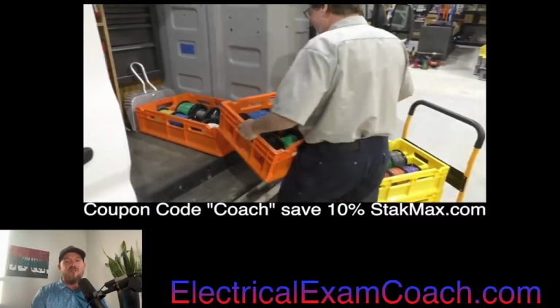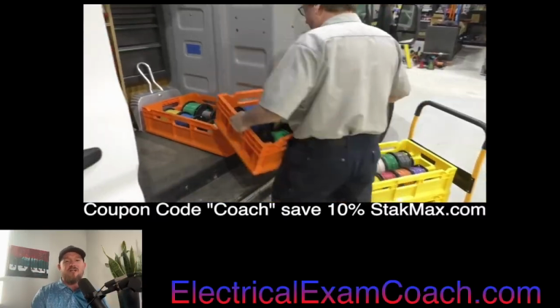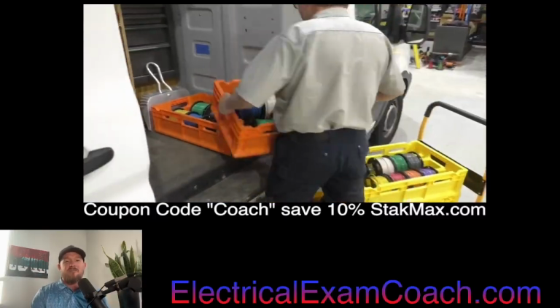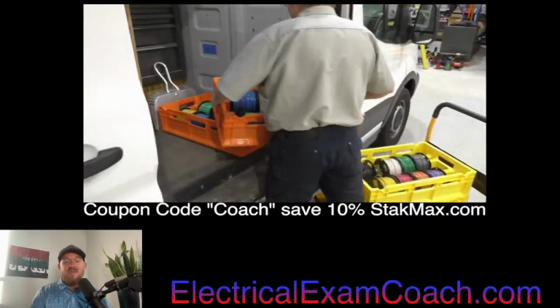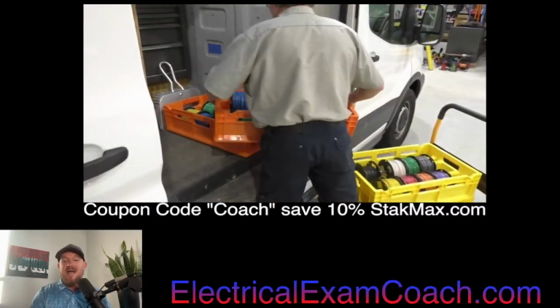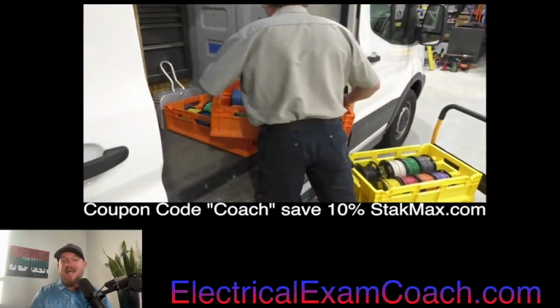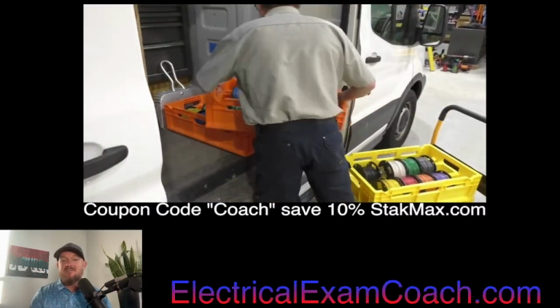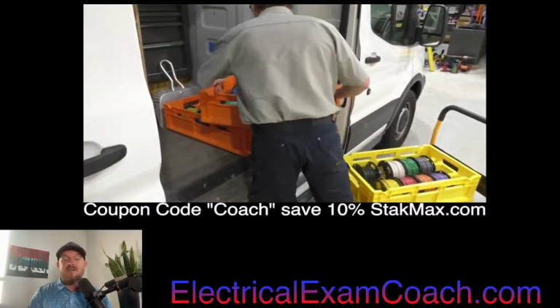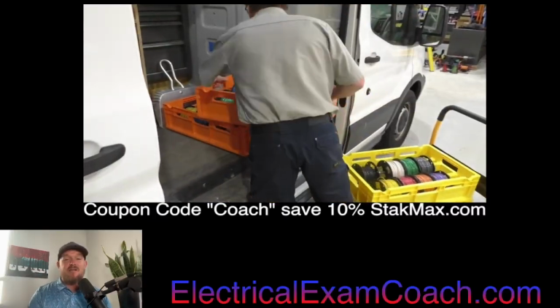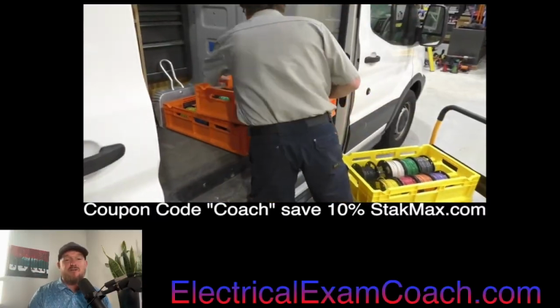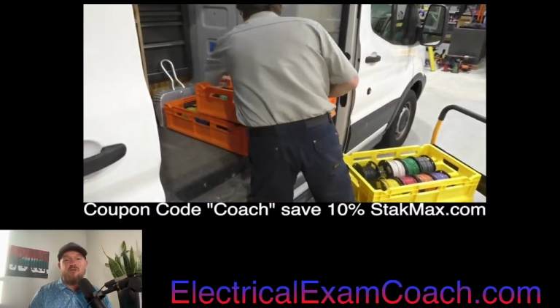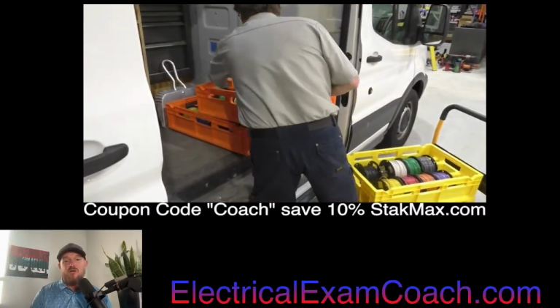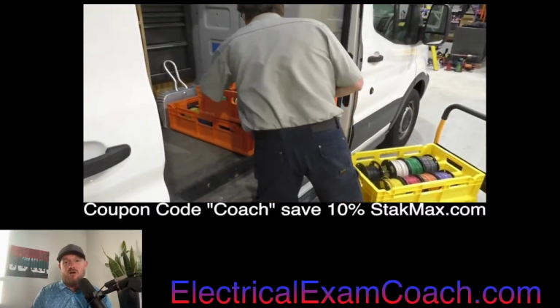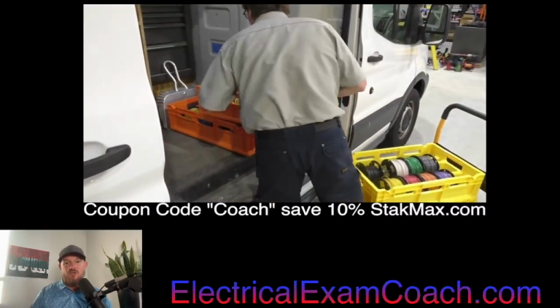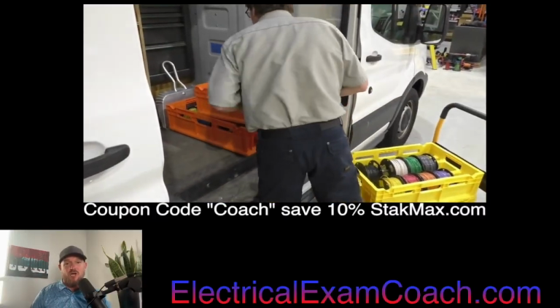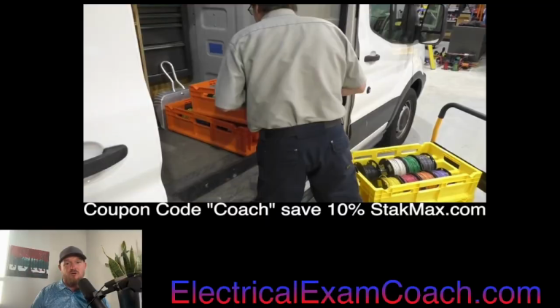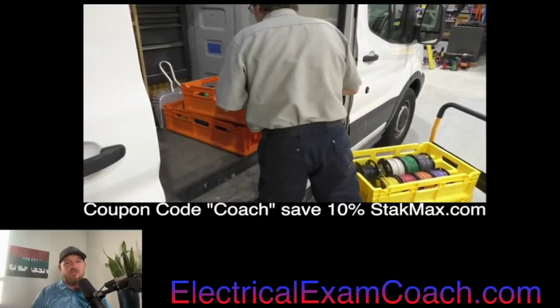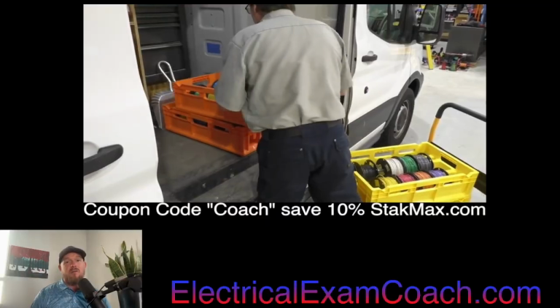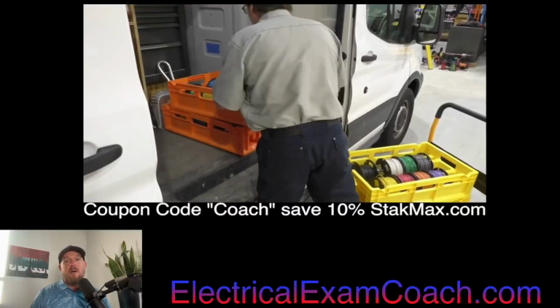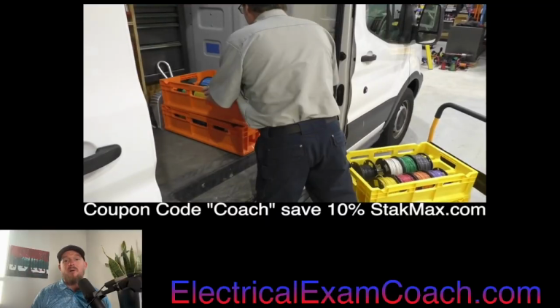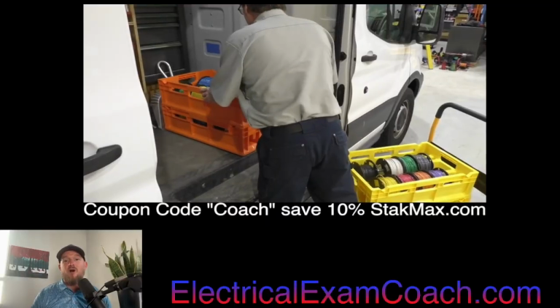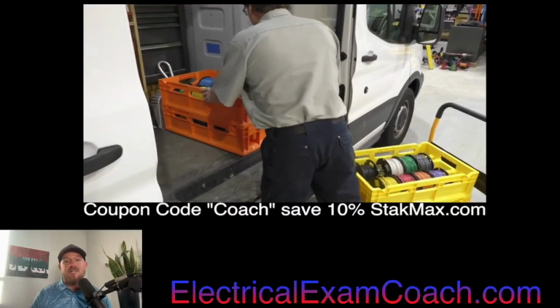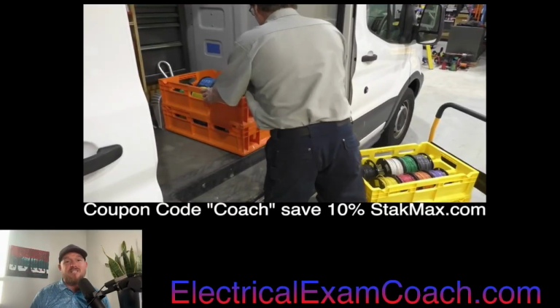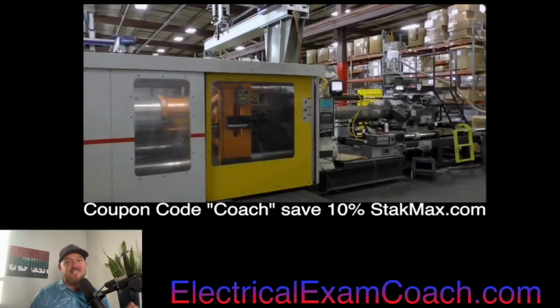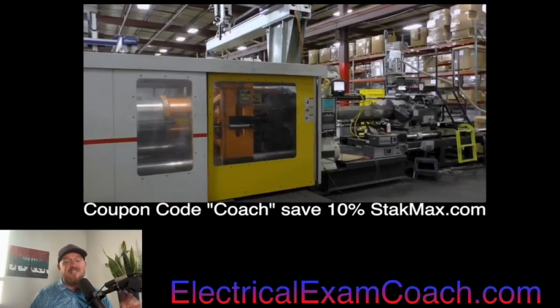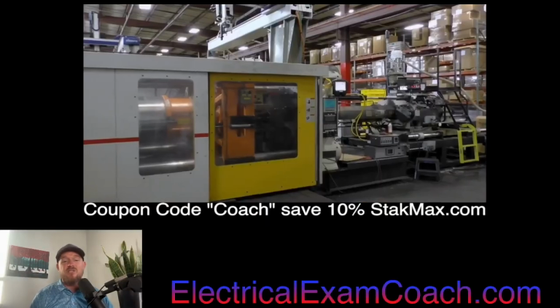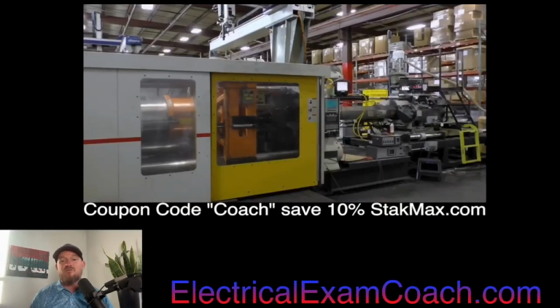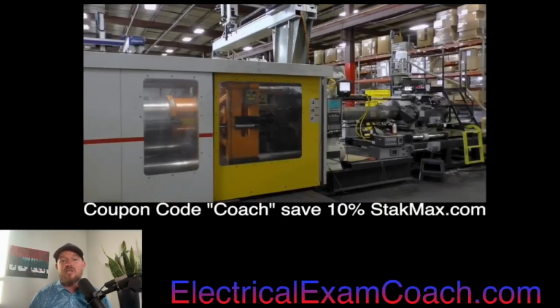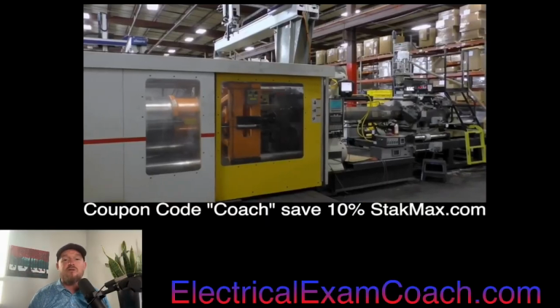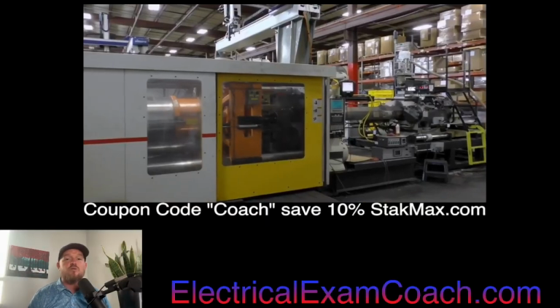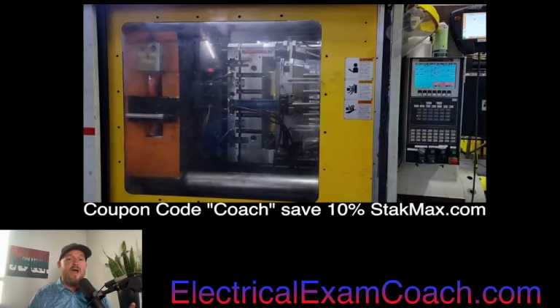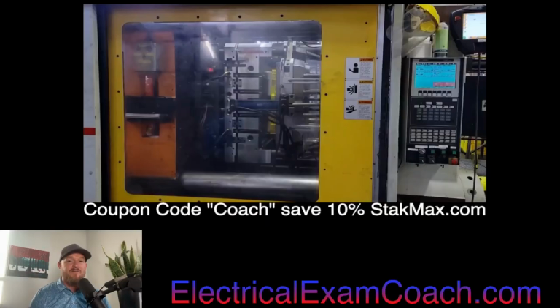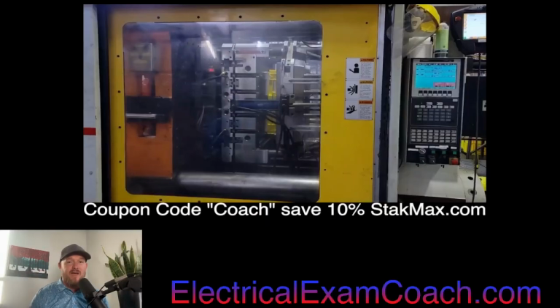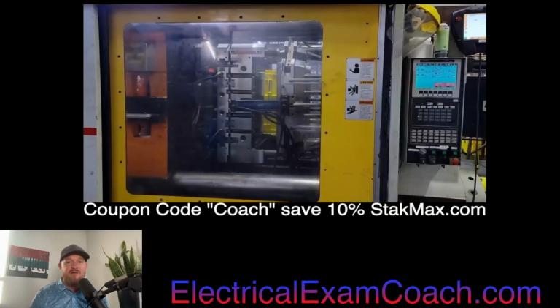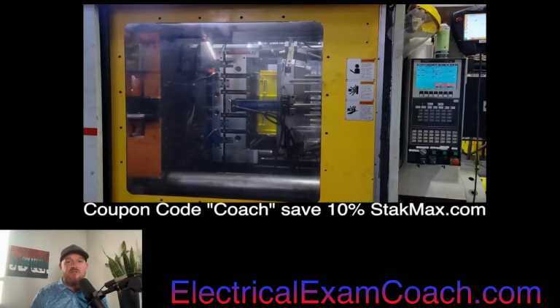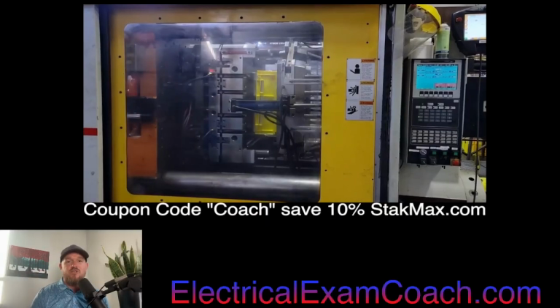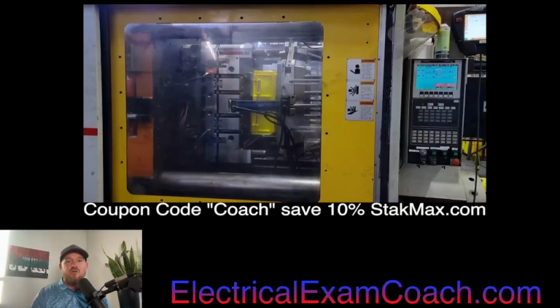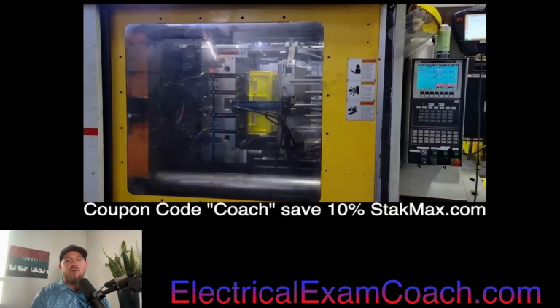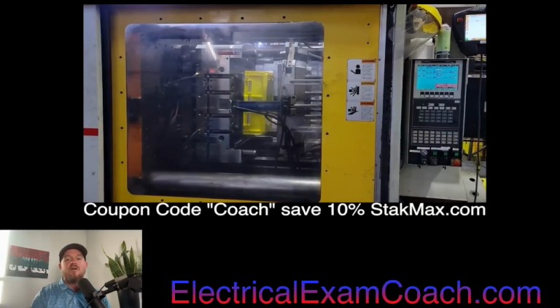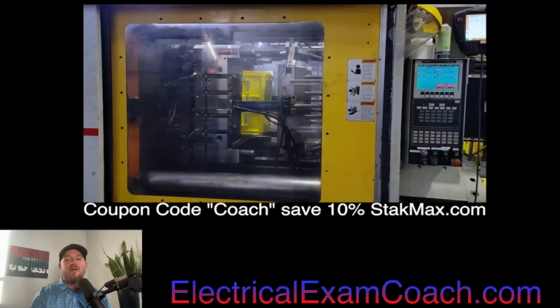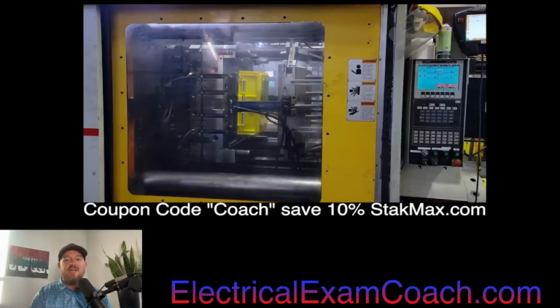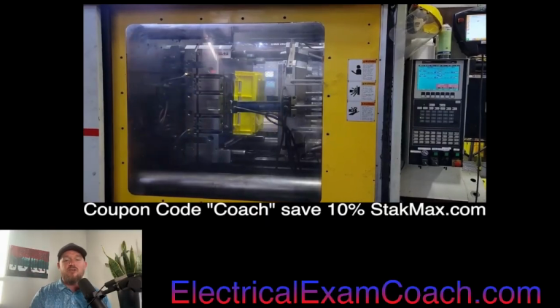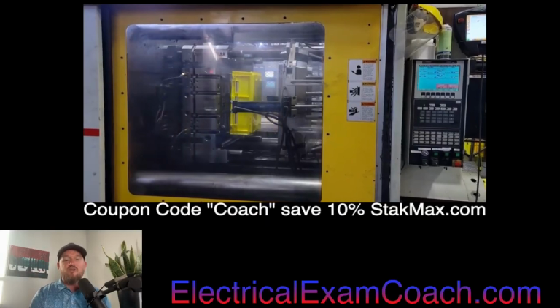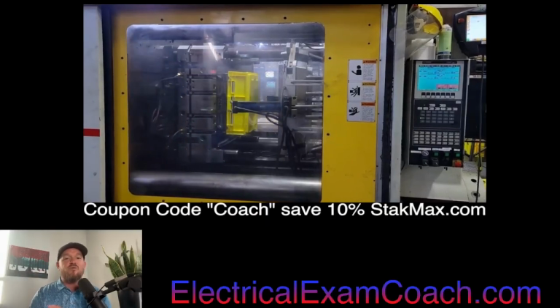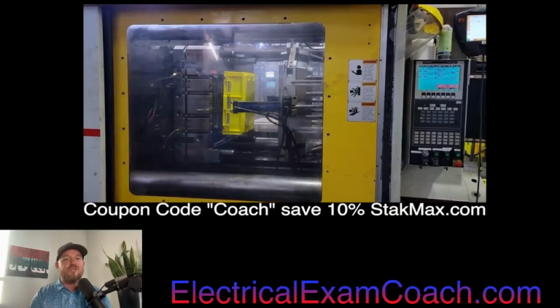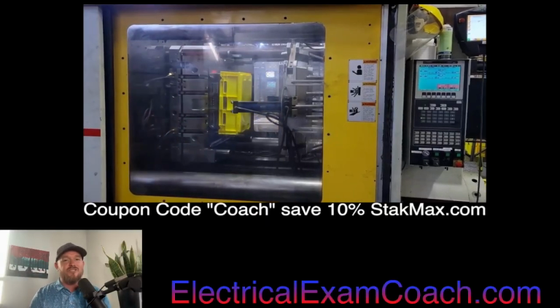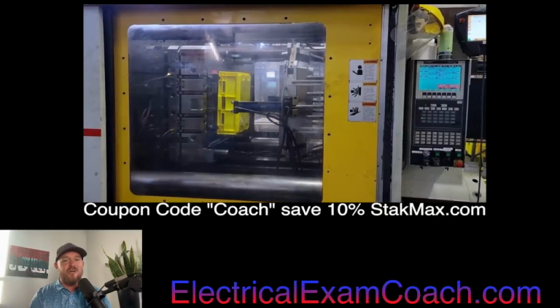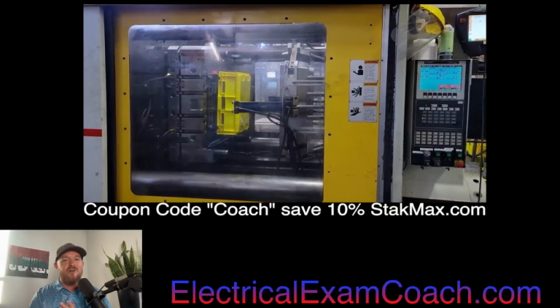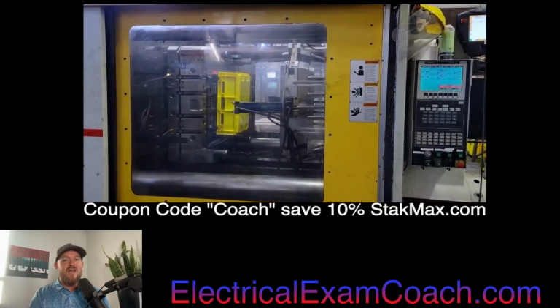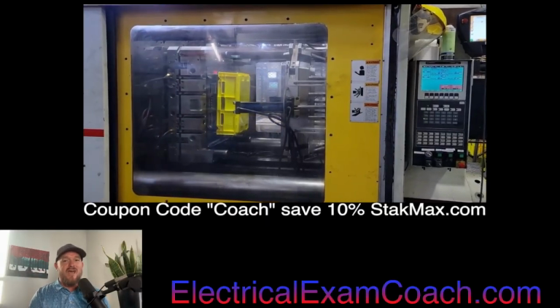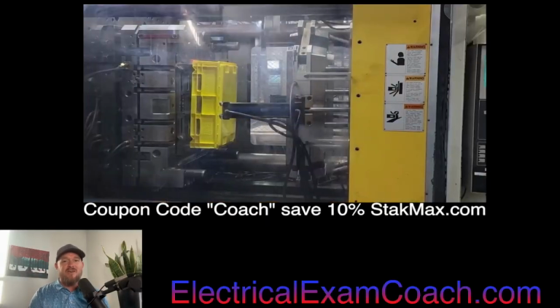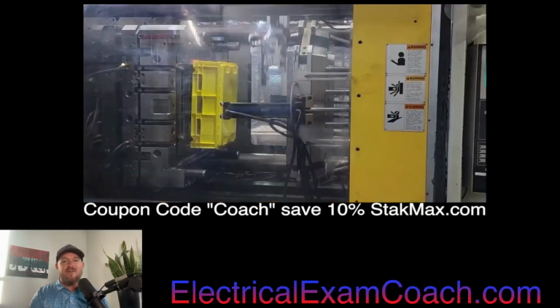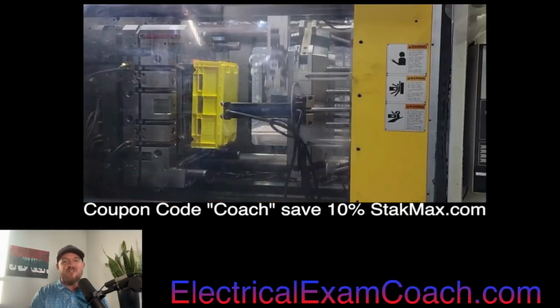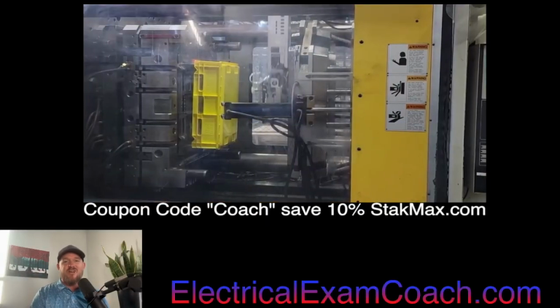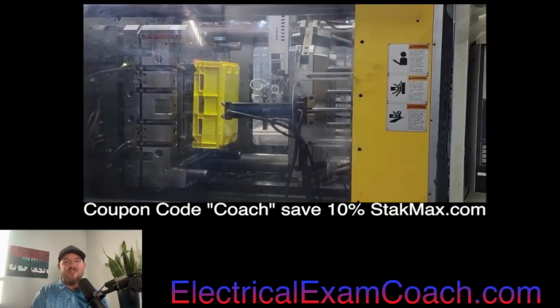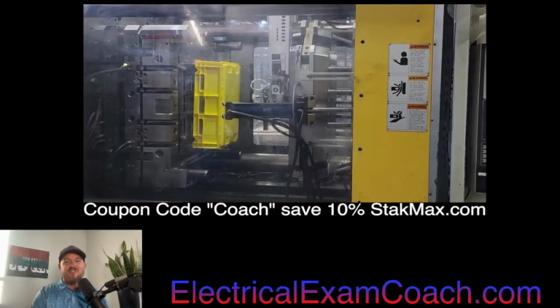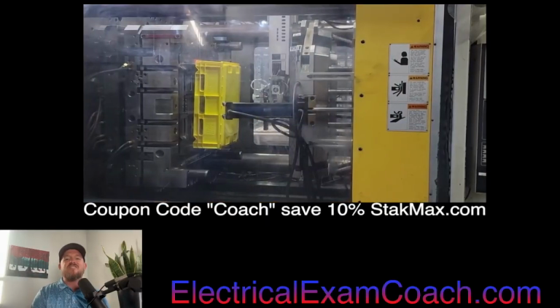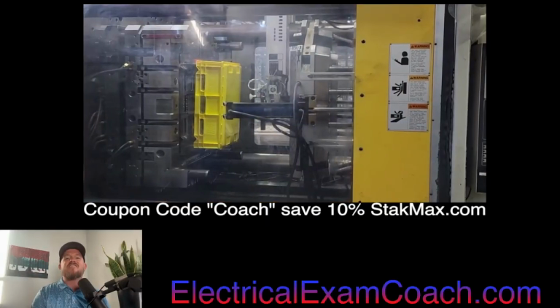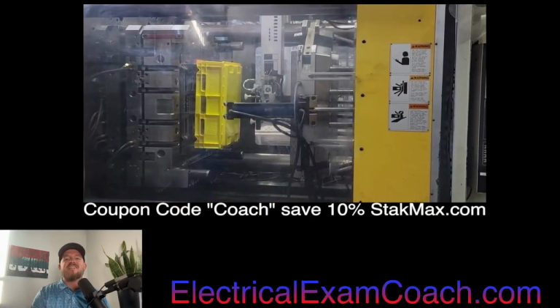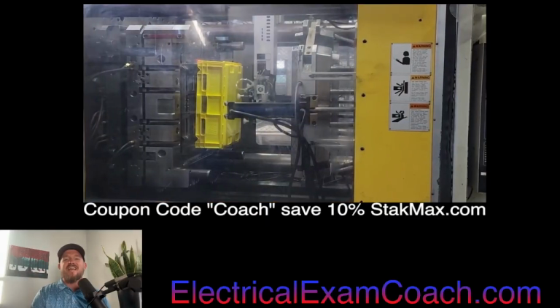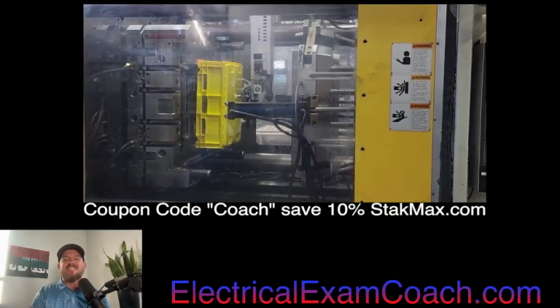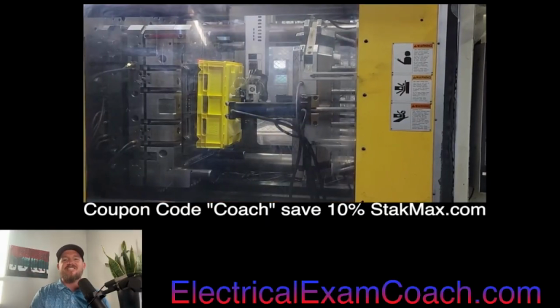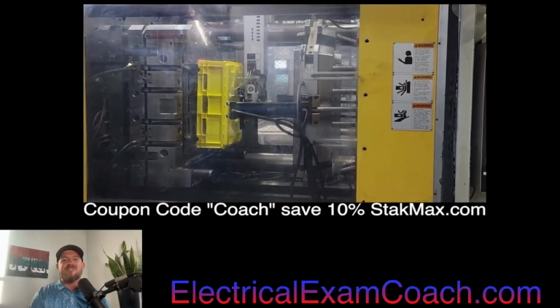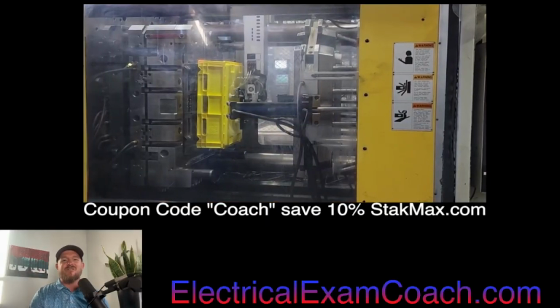I am the Electrical Code Coach, and my bargain is that these videos will add value to you and you will in turn add value to others. Let's get to it.